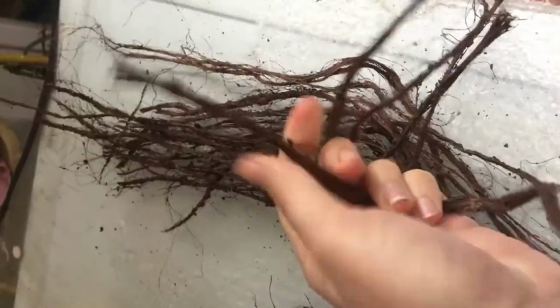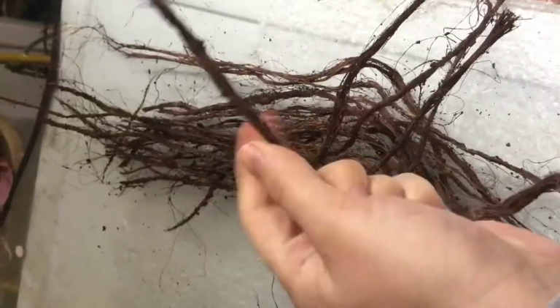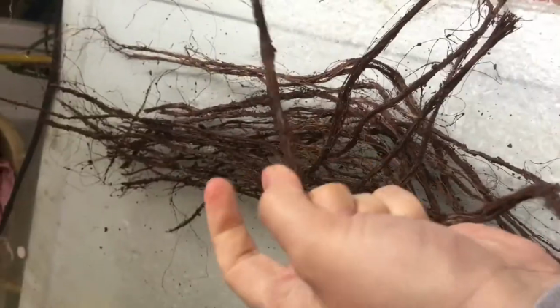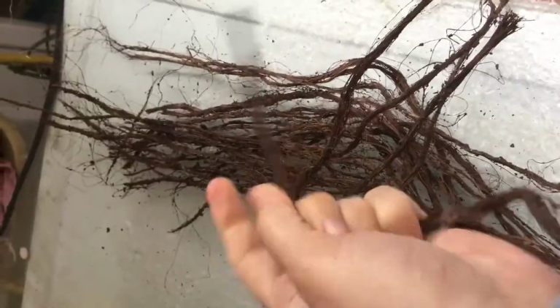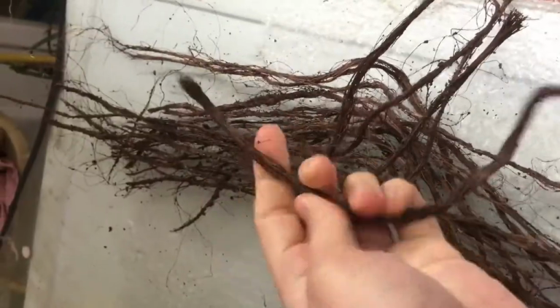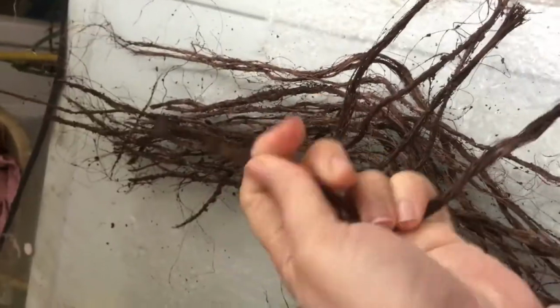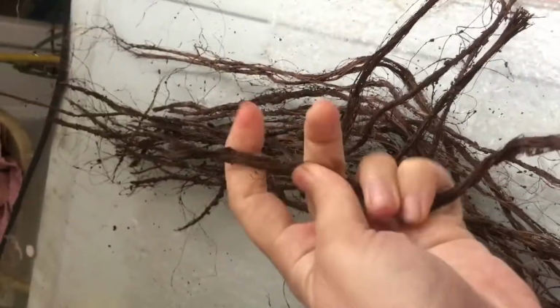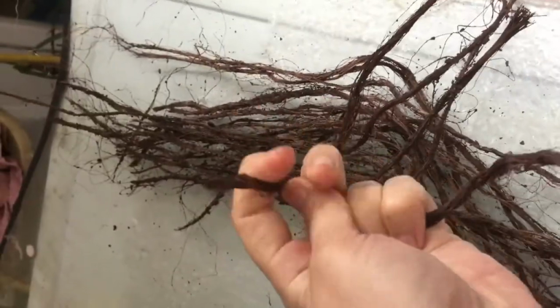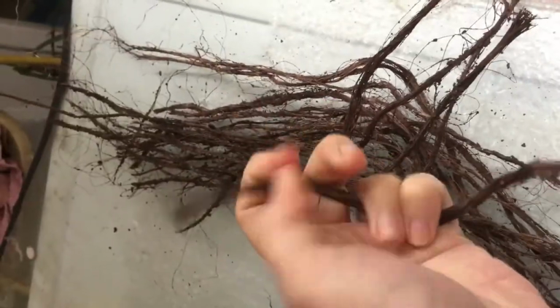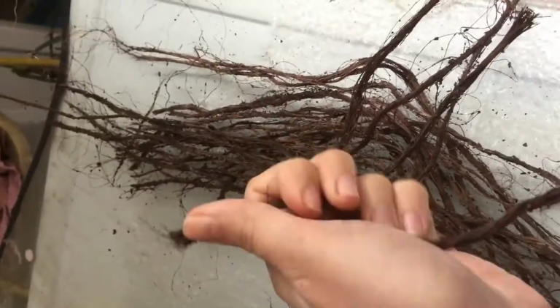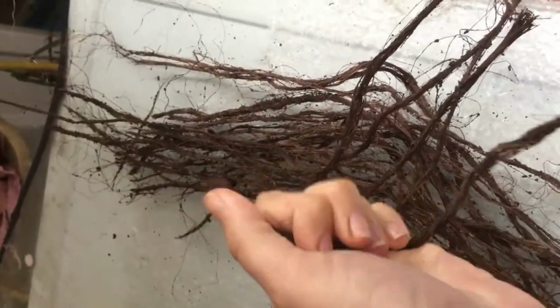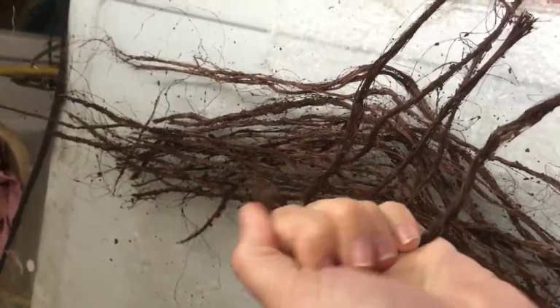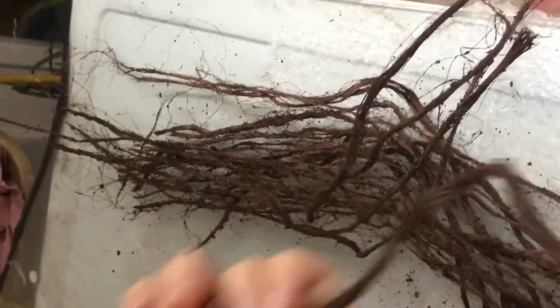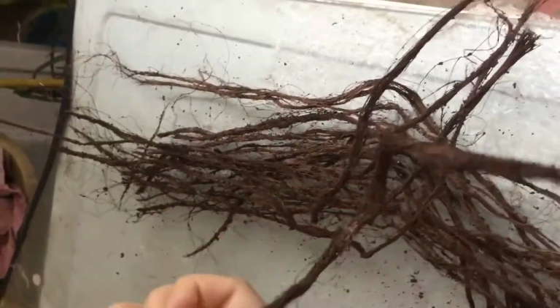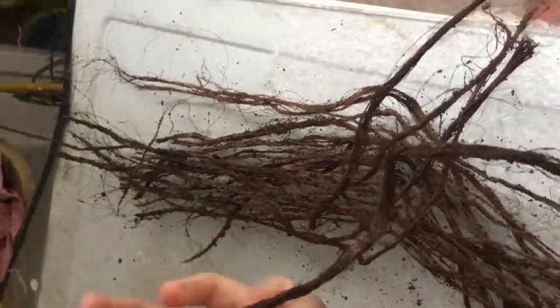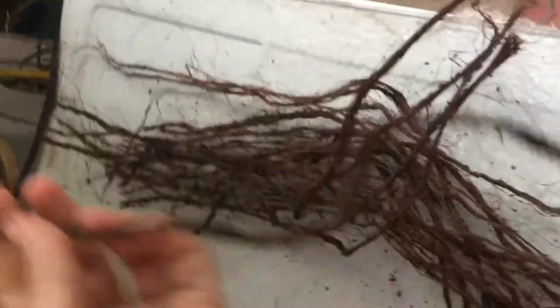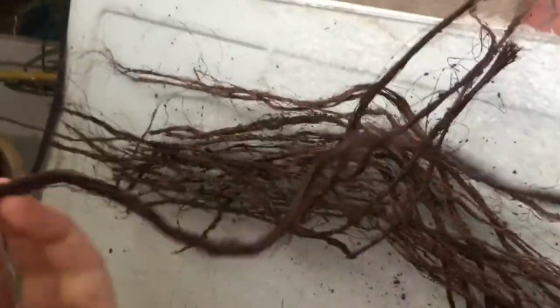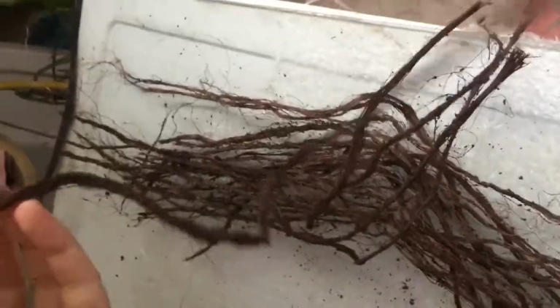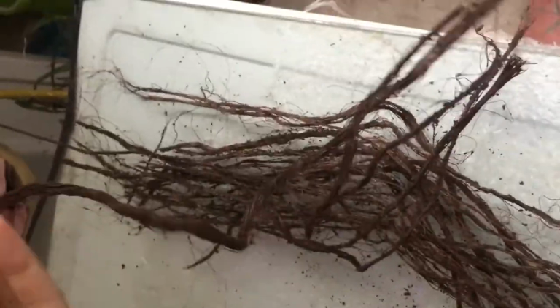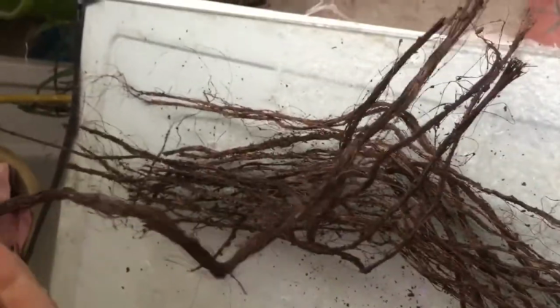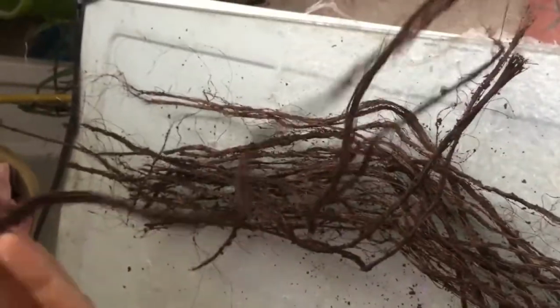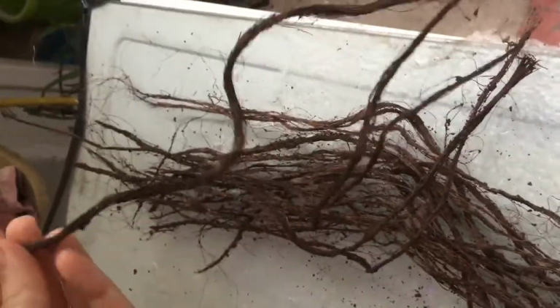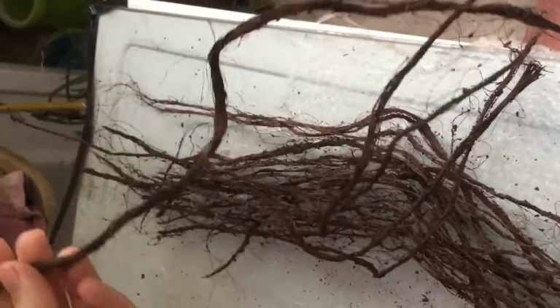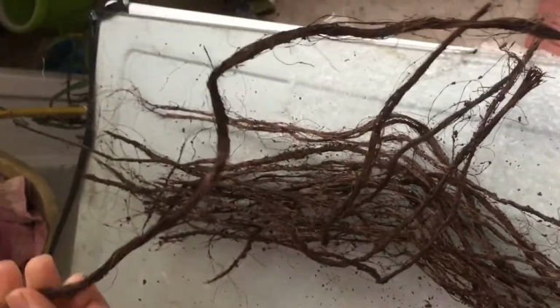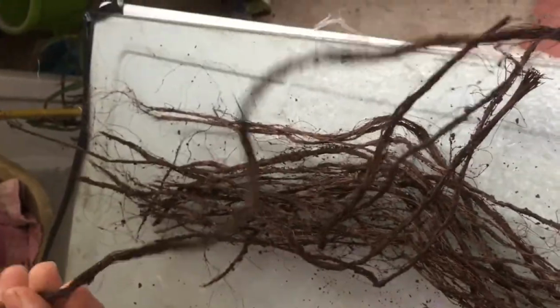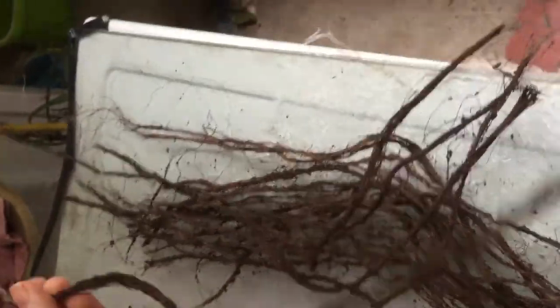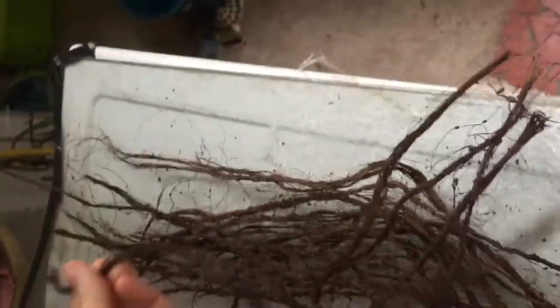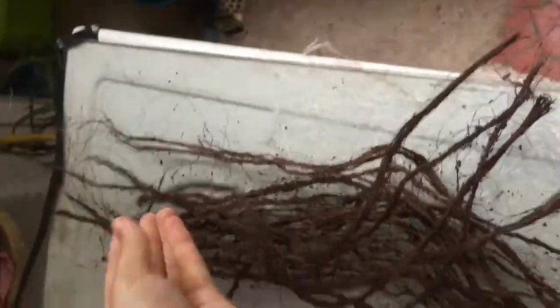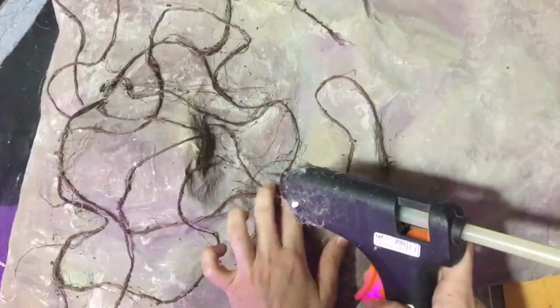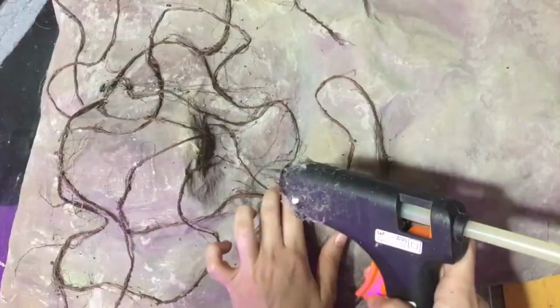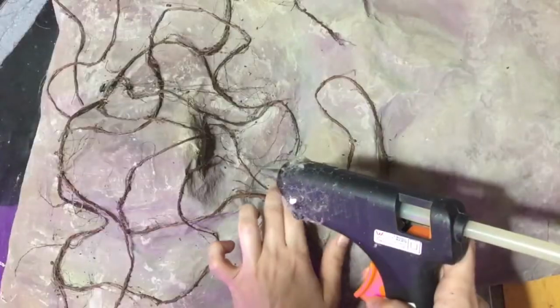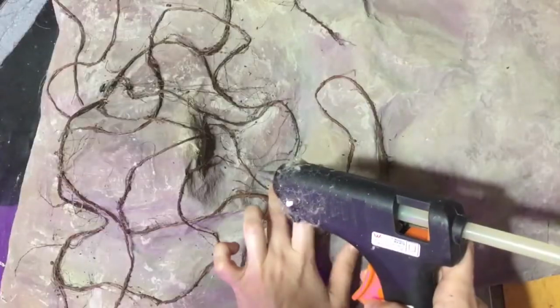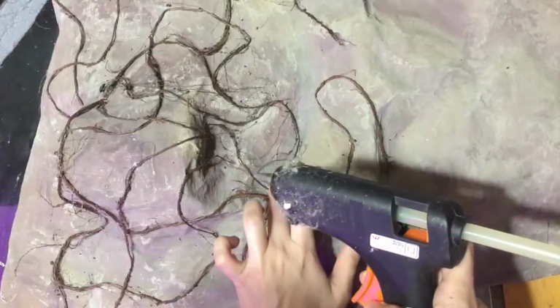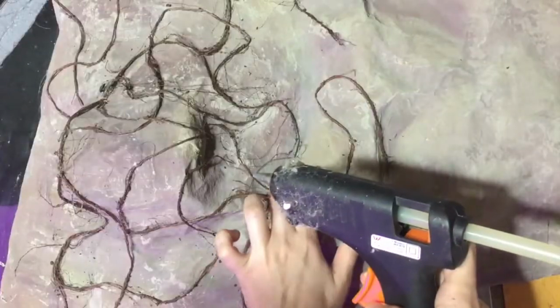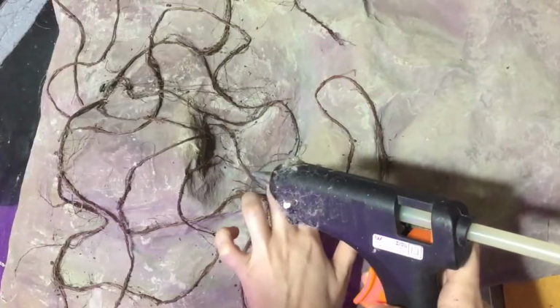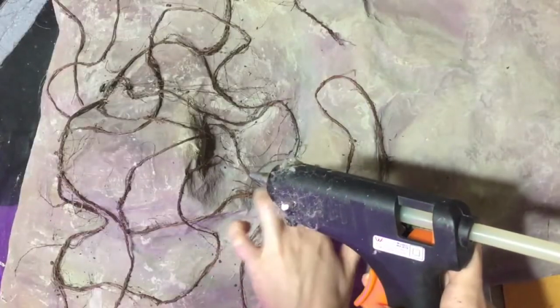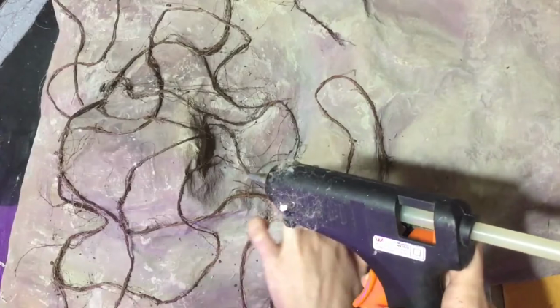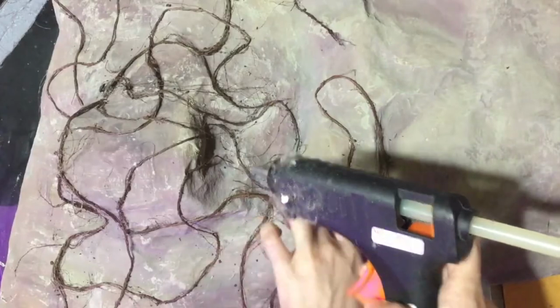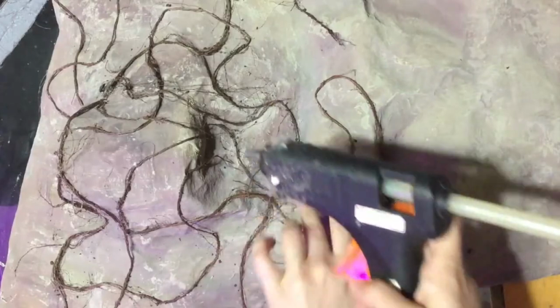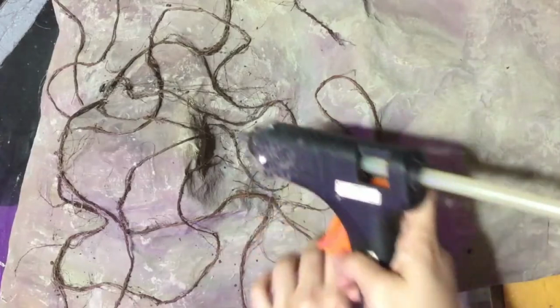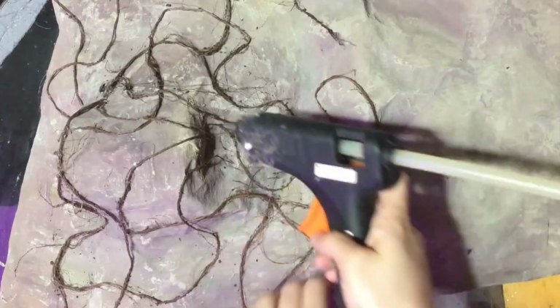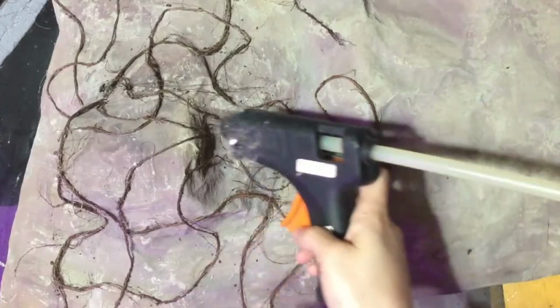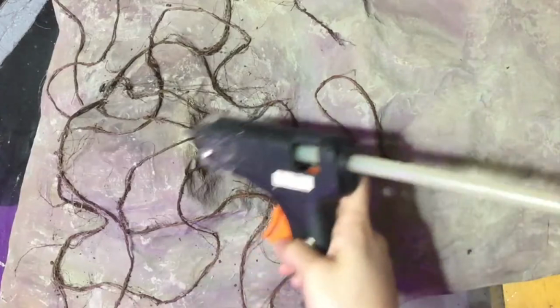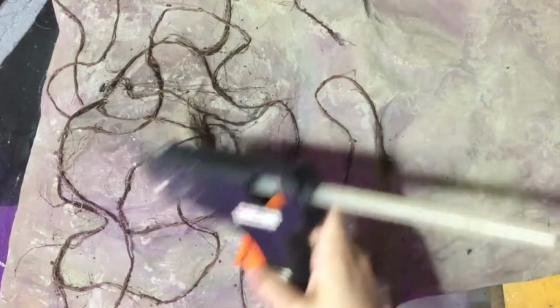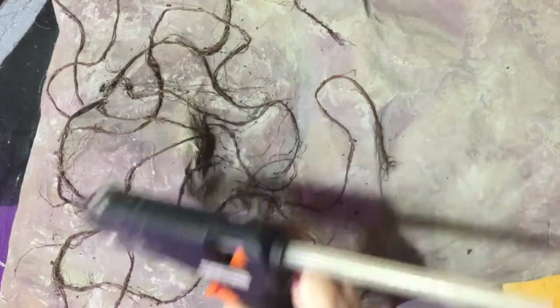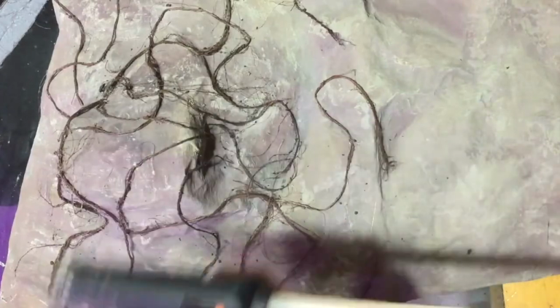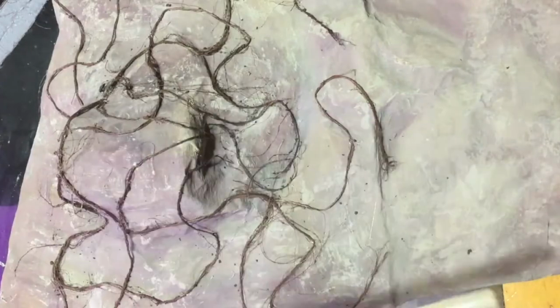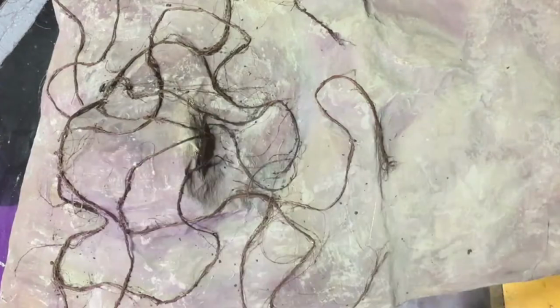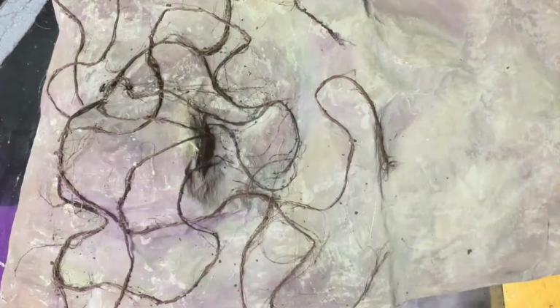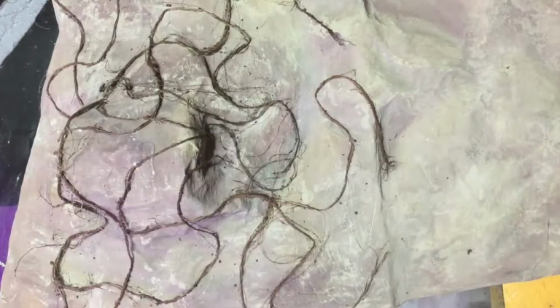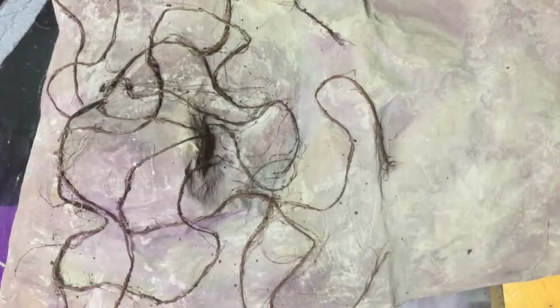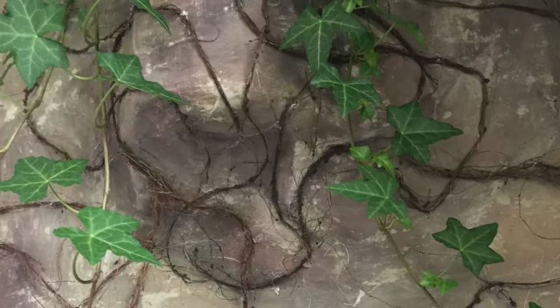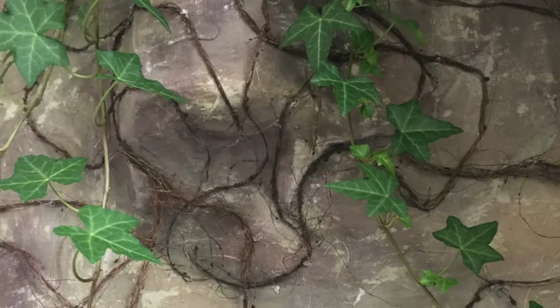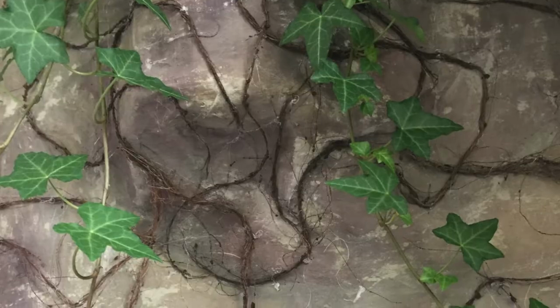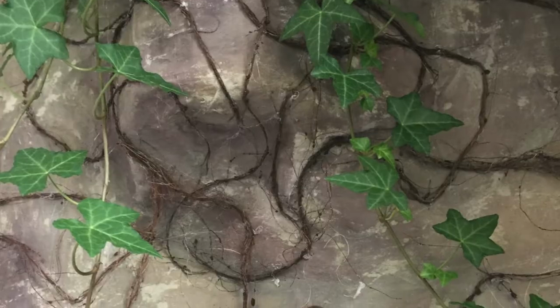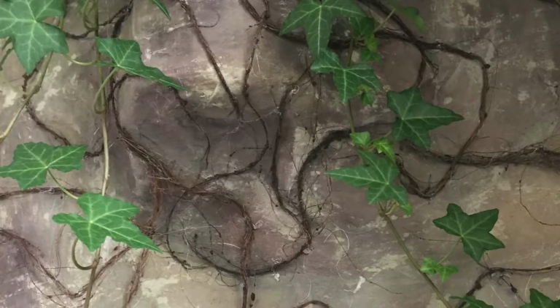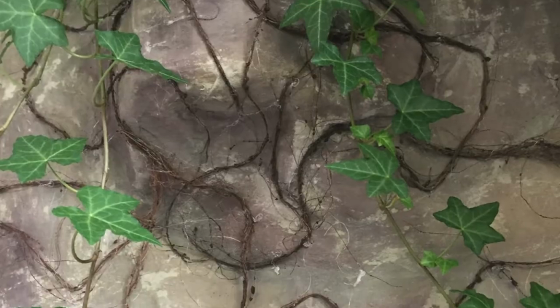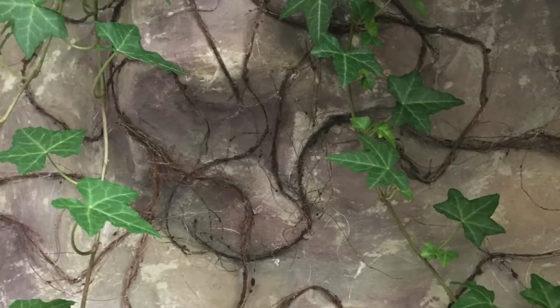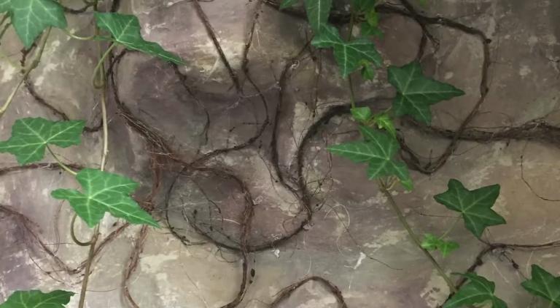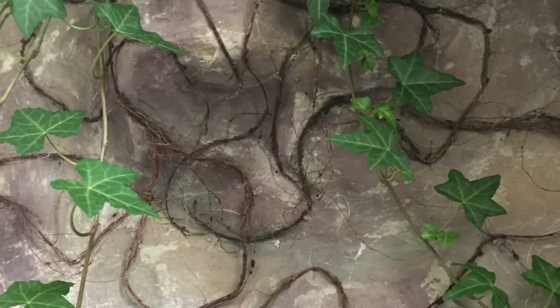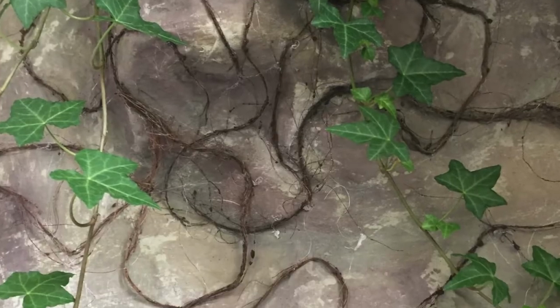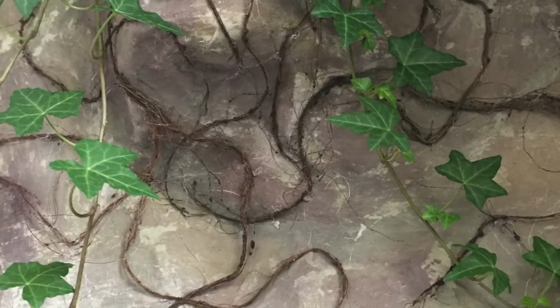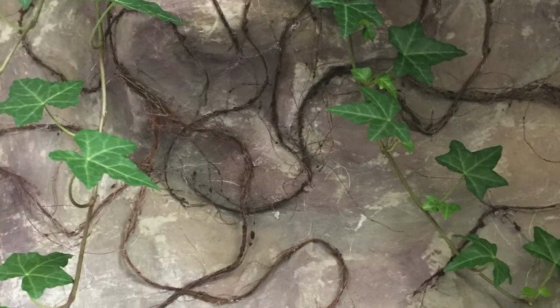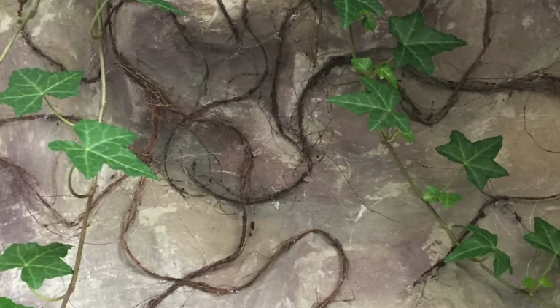You can reshape your roots even after it's dry. Then just glue it wherever you want. I prefer hot glue, but normal glue also works.